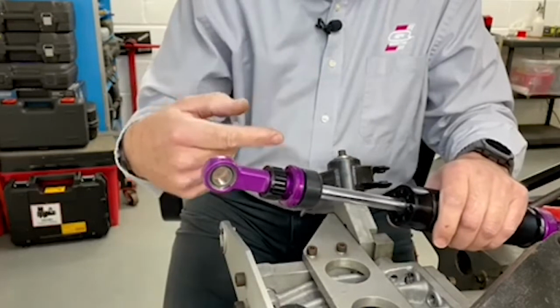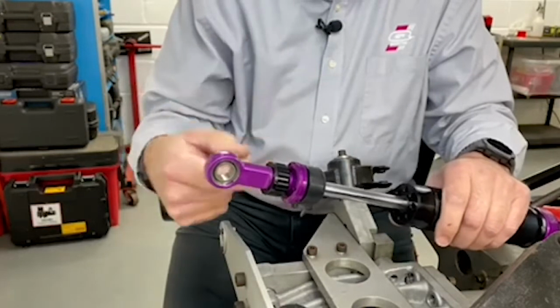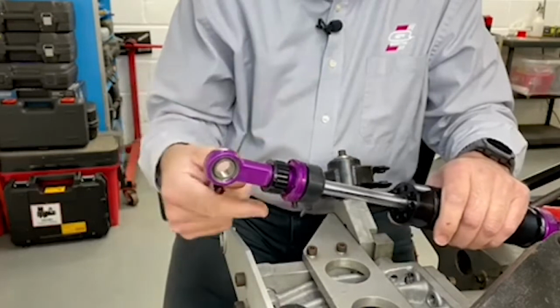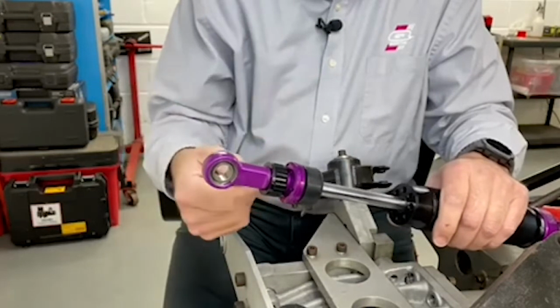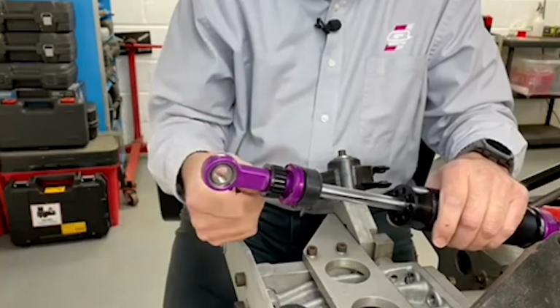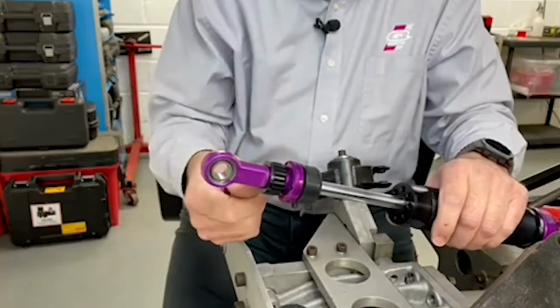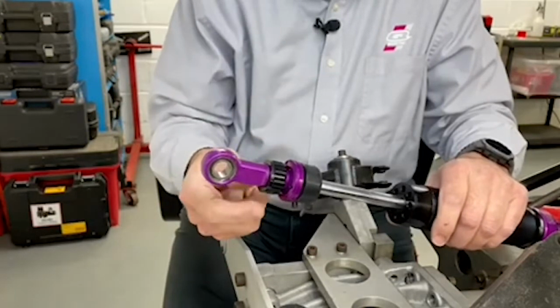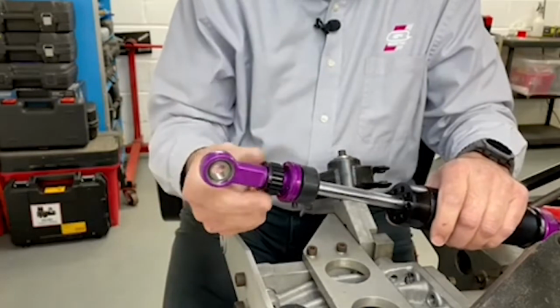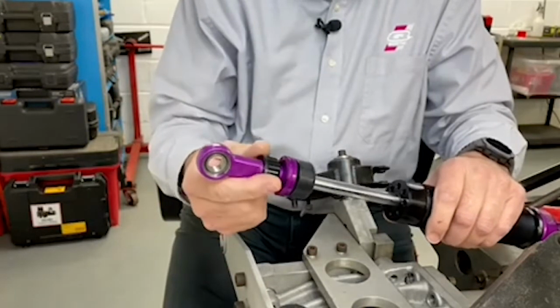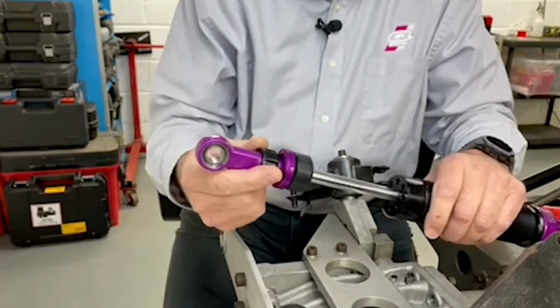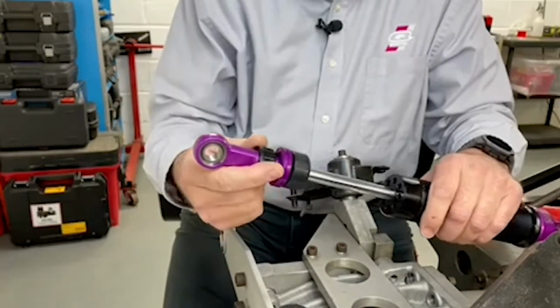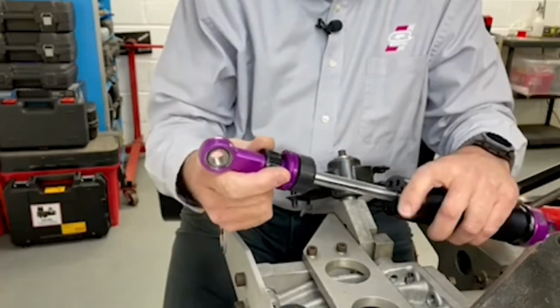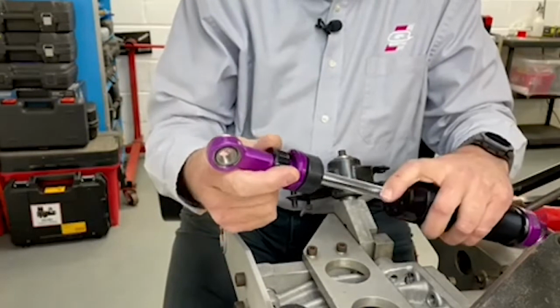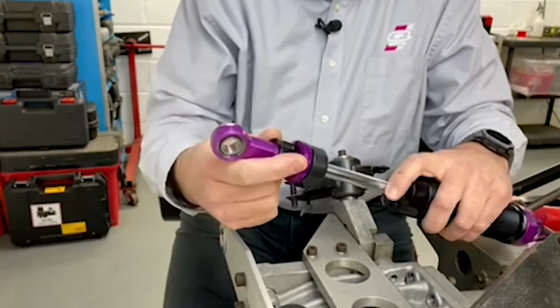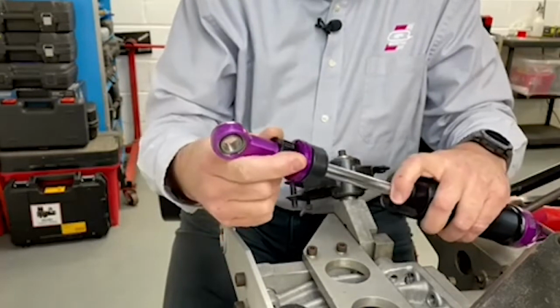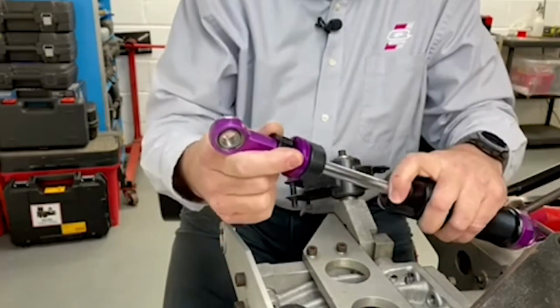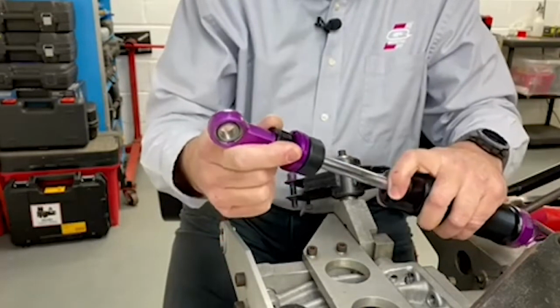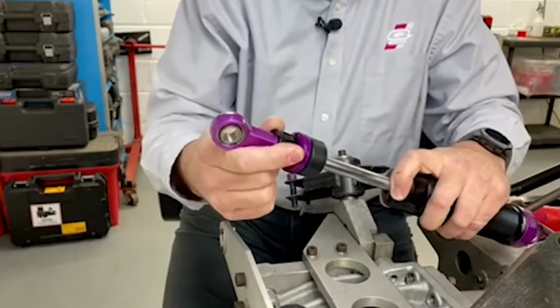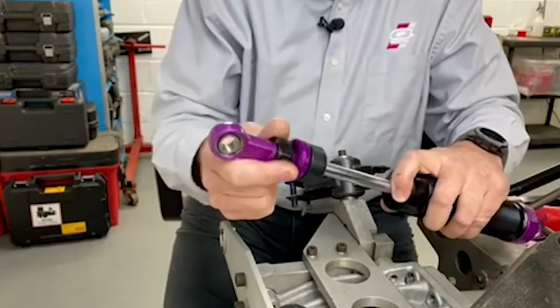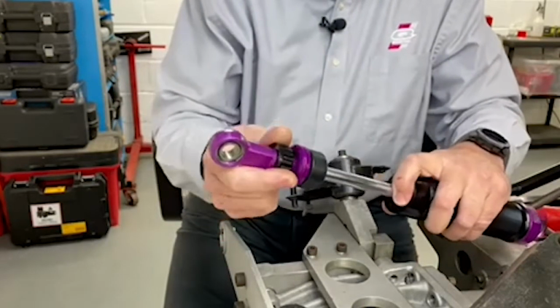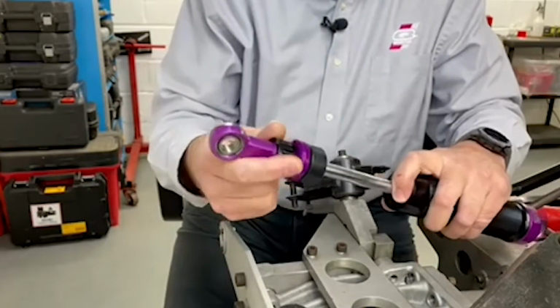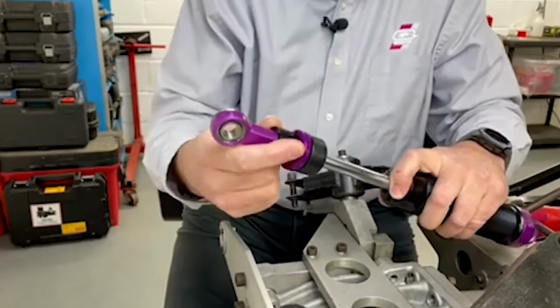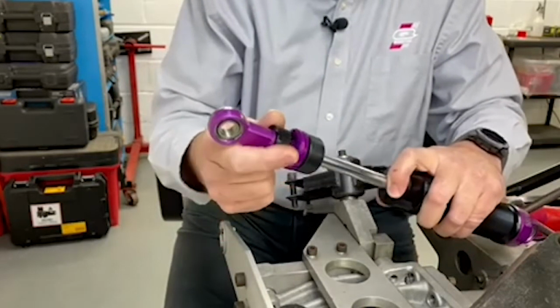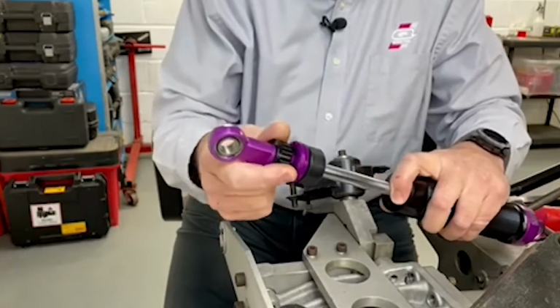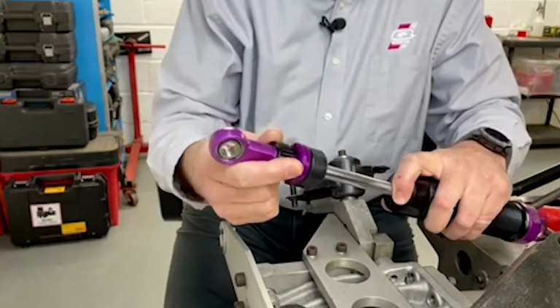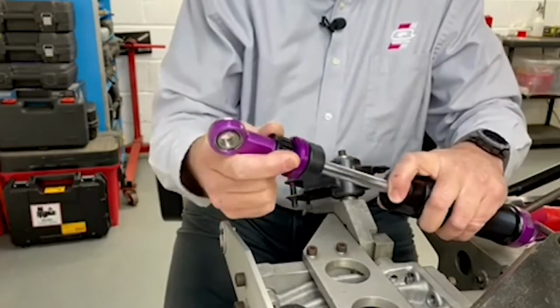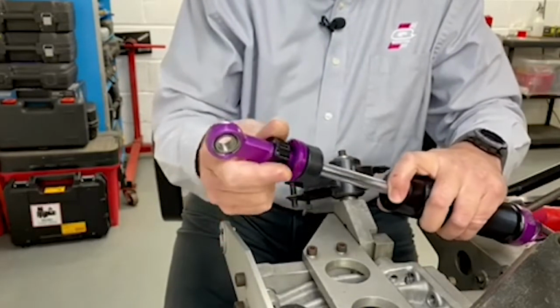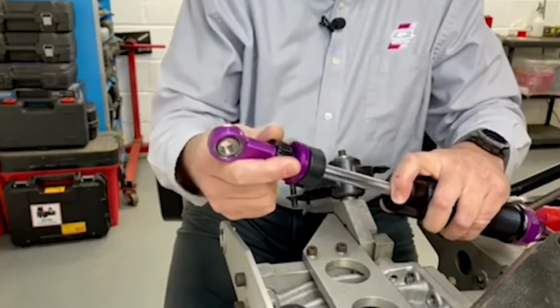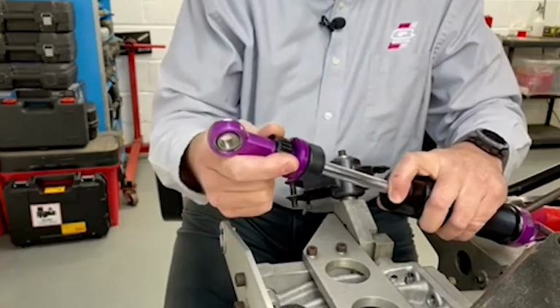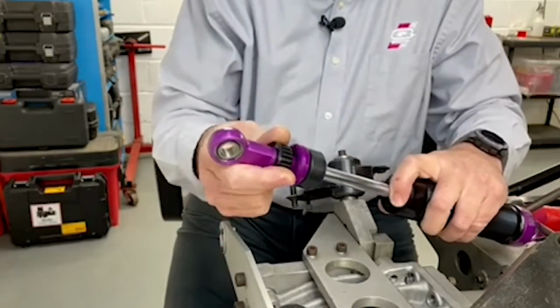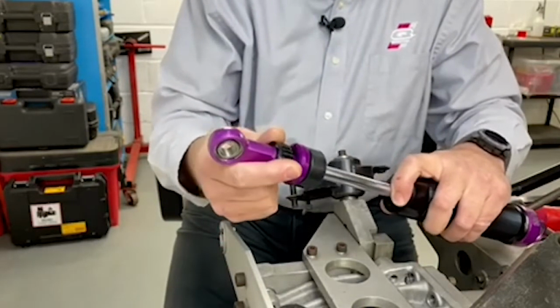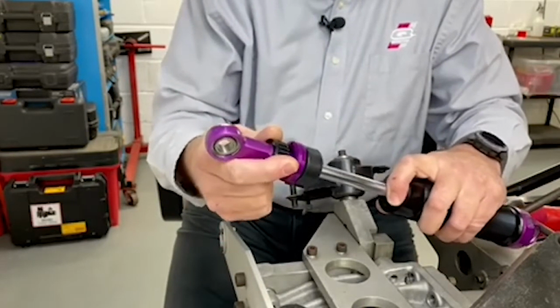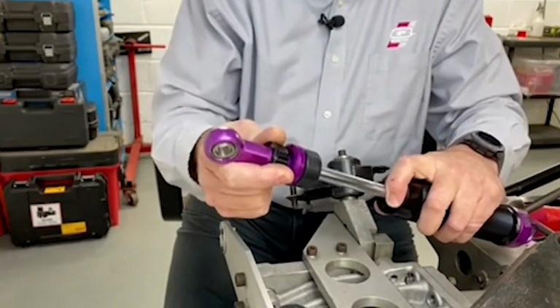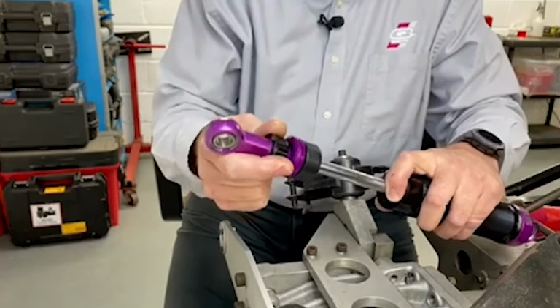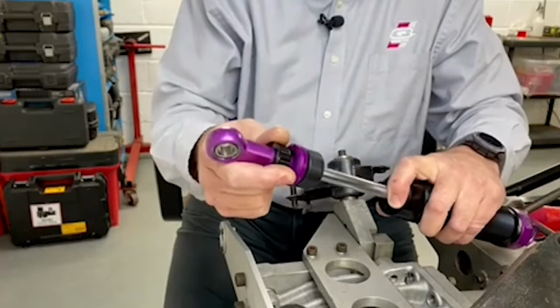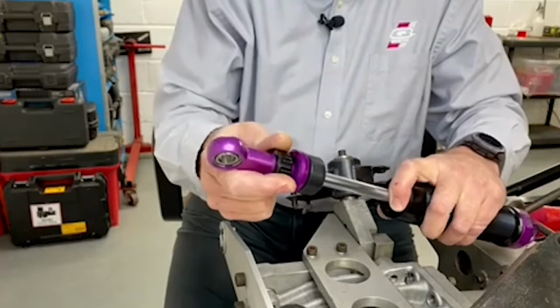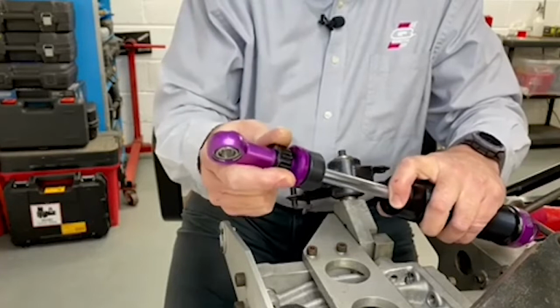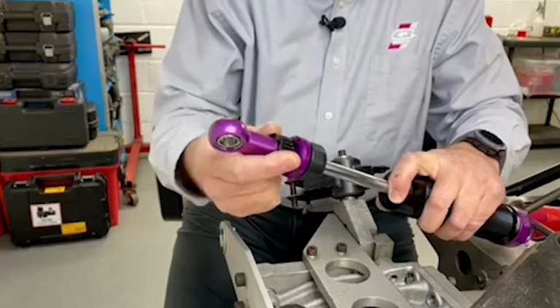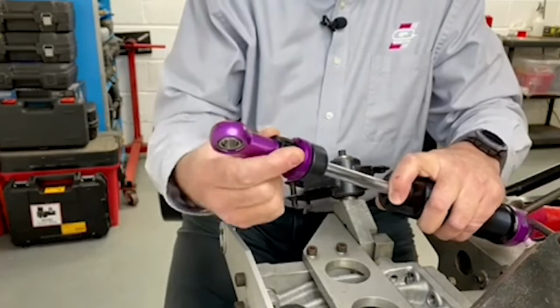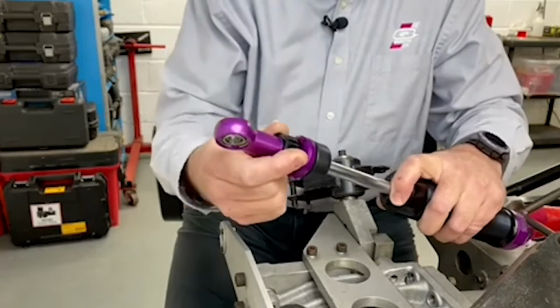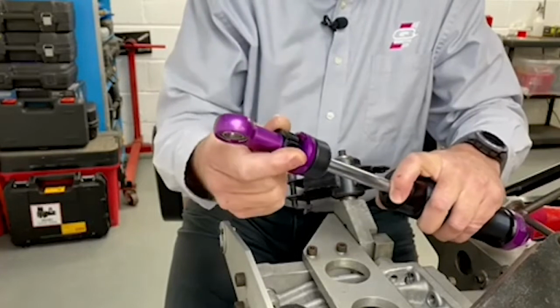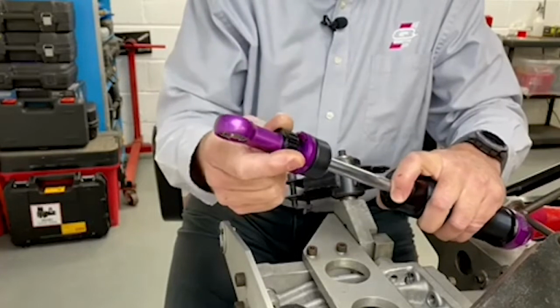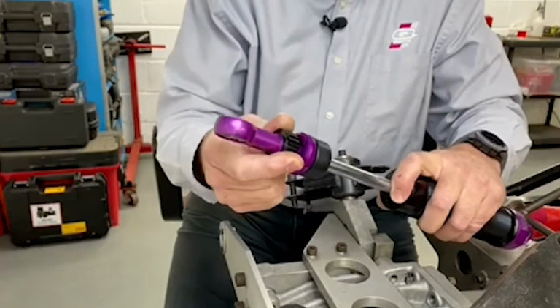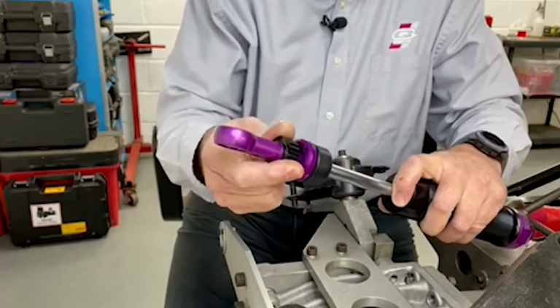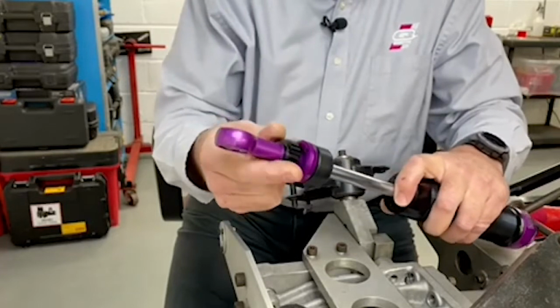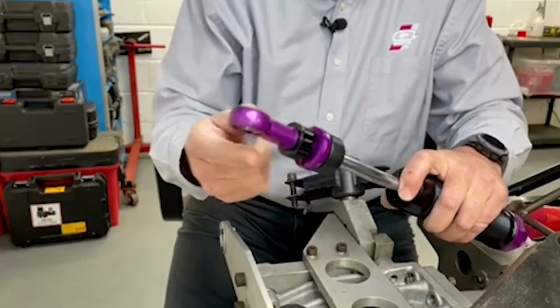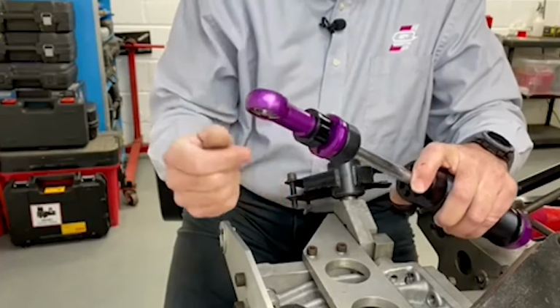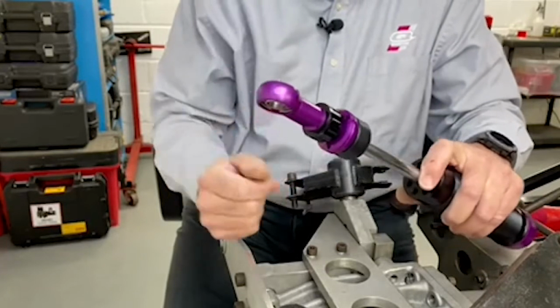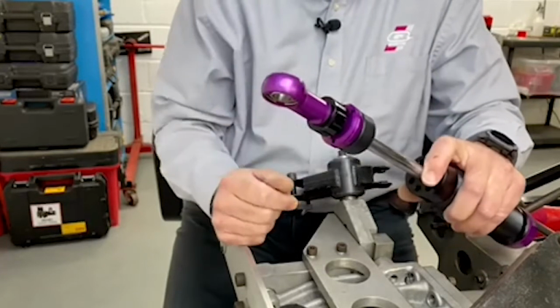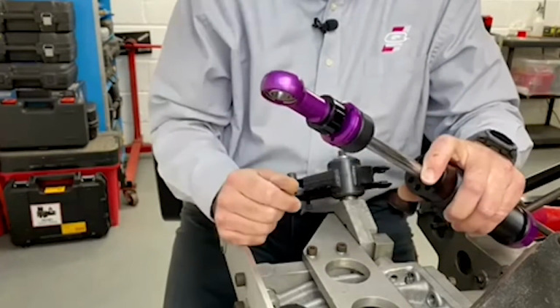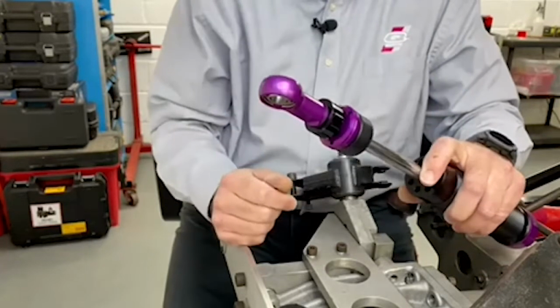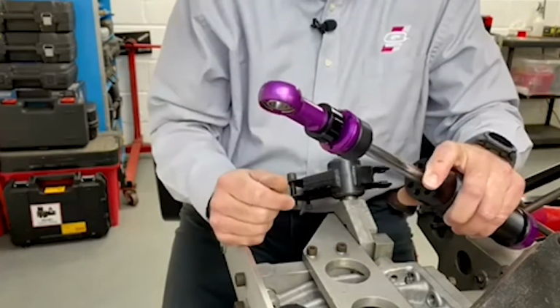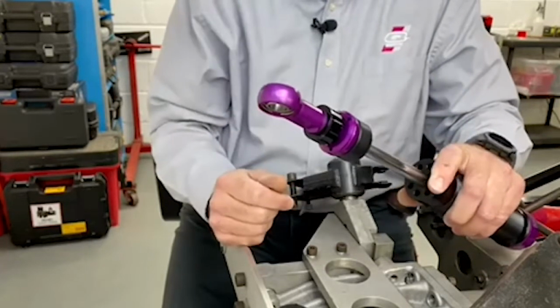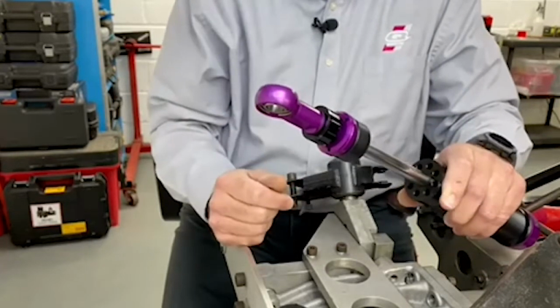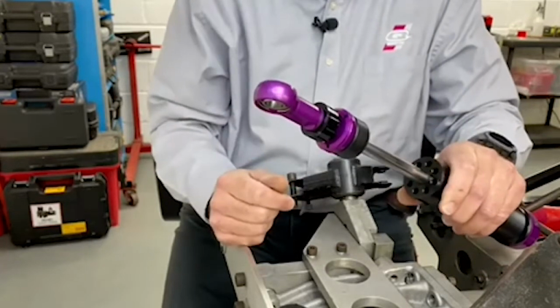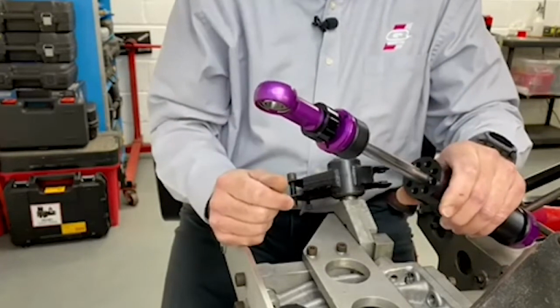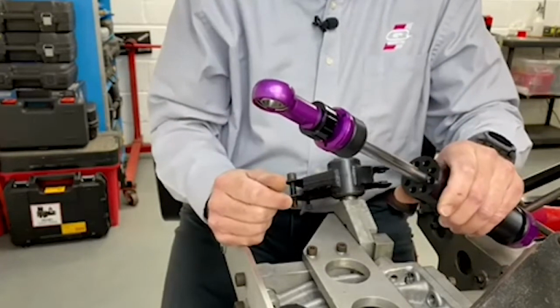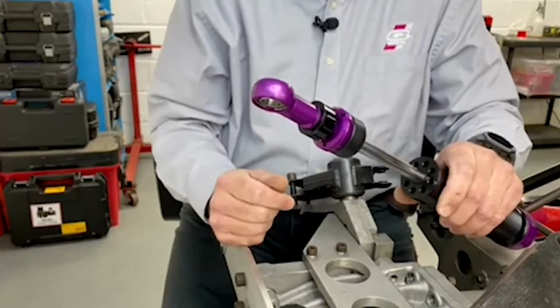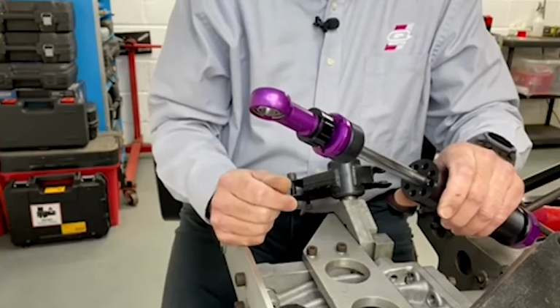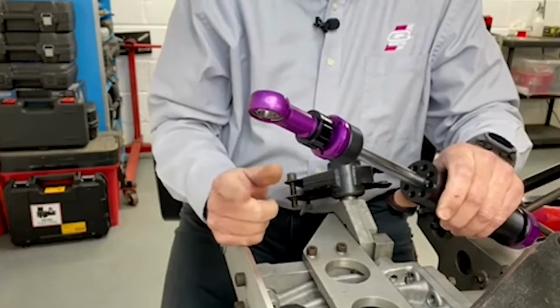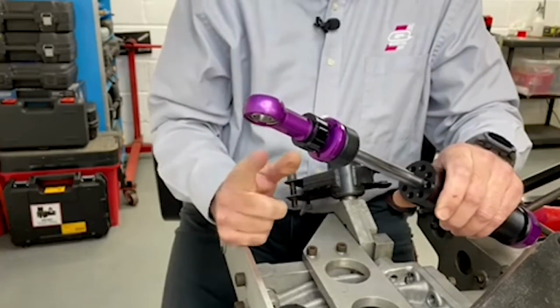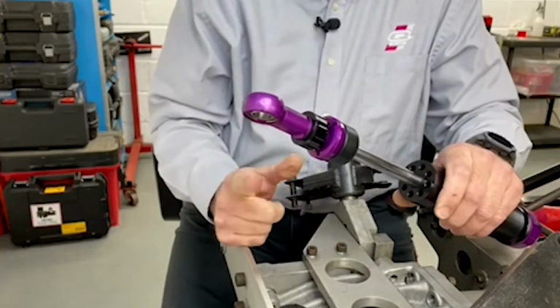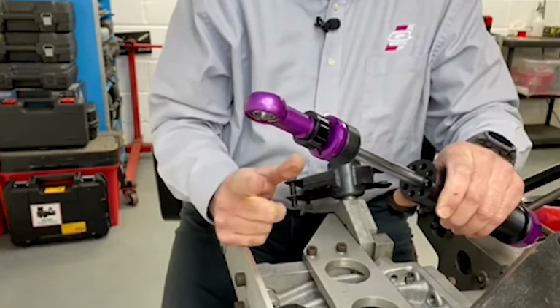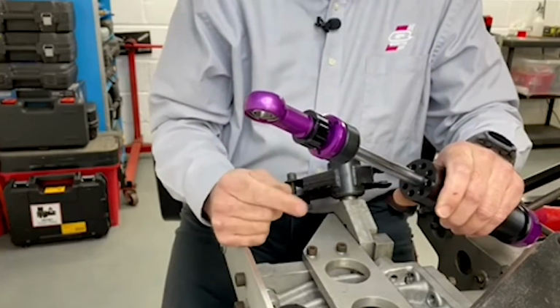So now I'll set this one to full stiff — one, two, three, four — that's it, it's stopped turning. So that's zero.